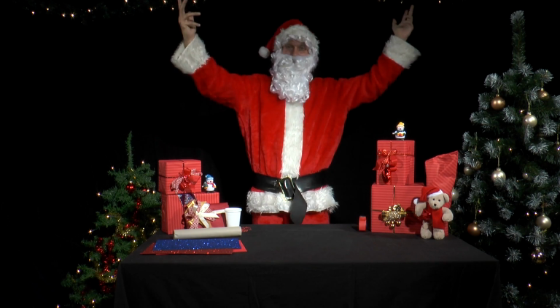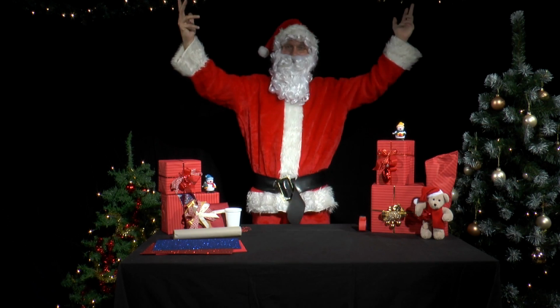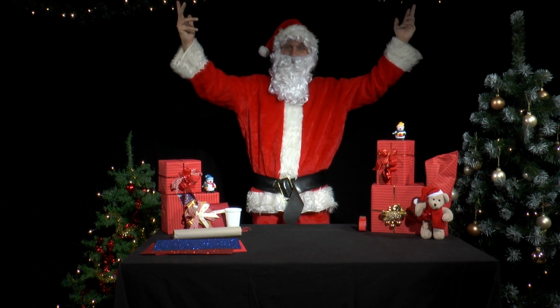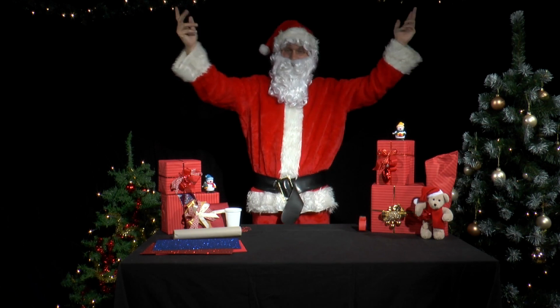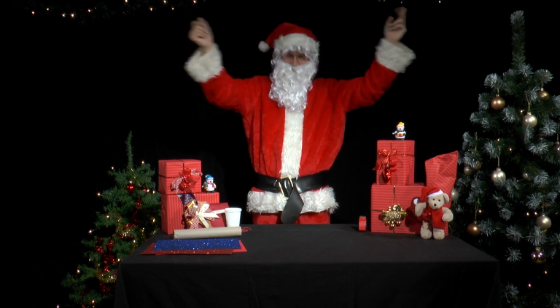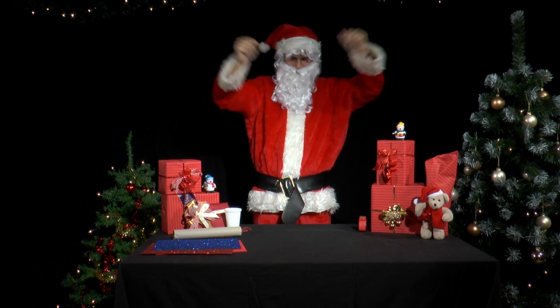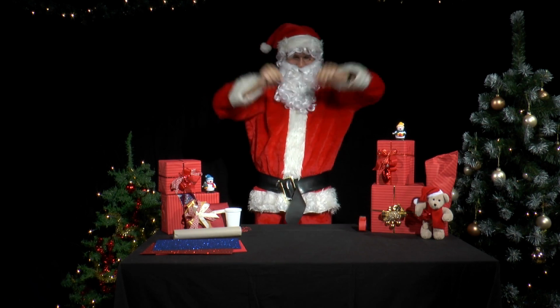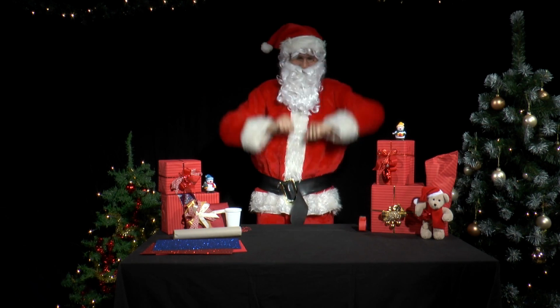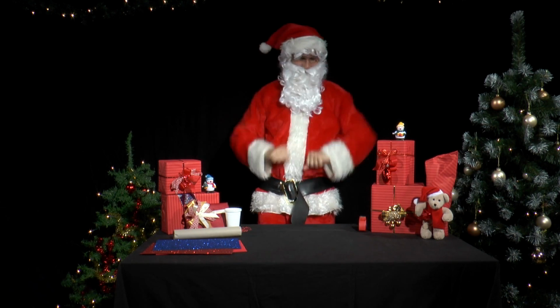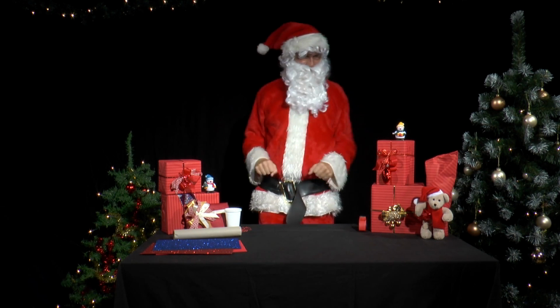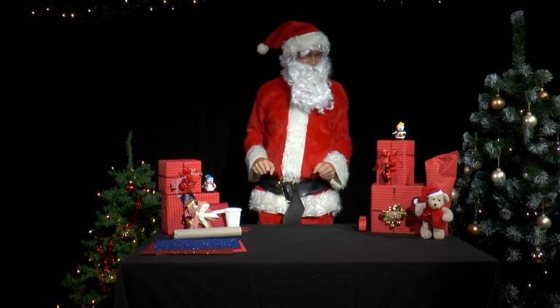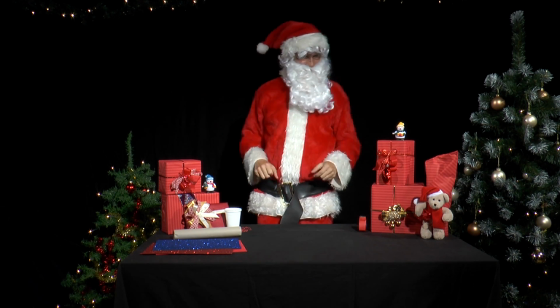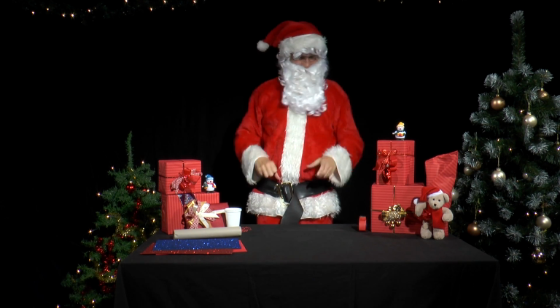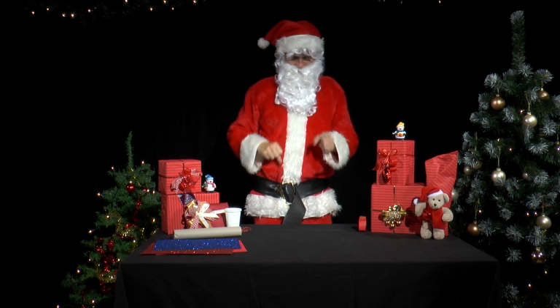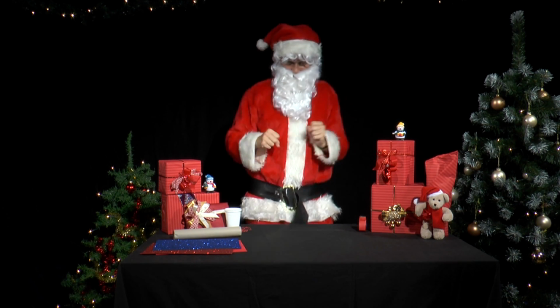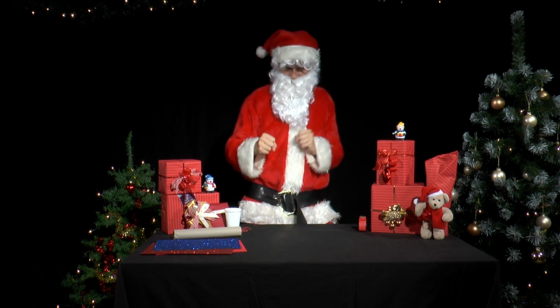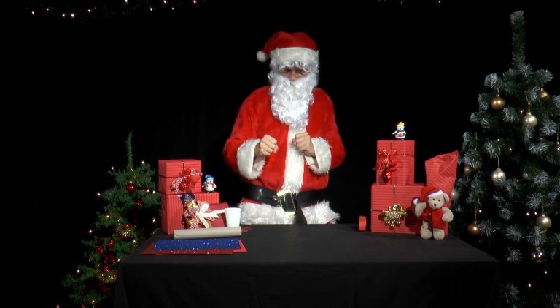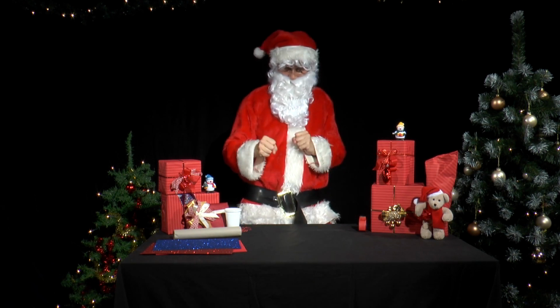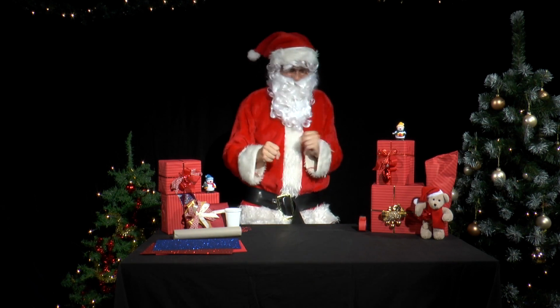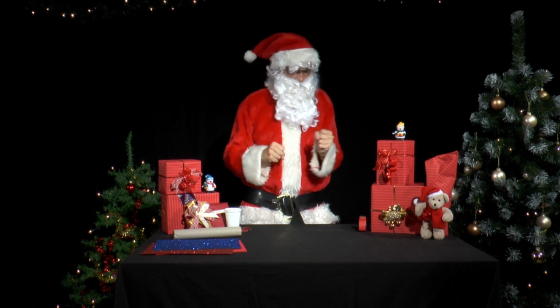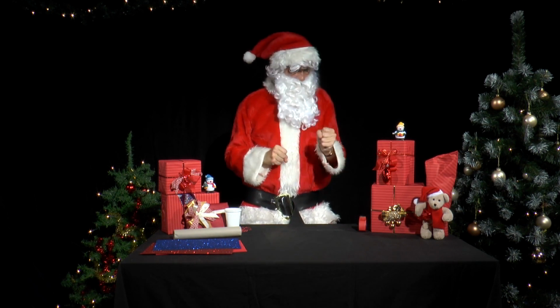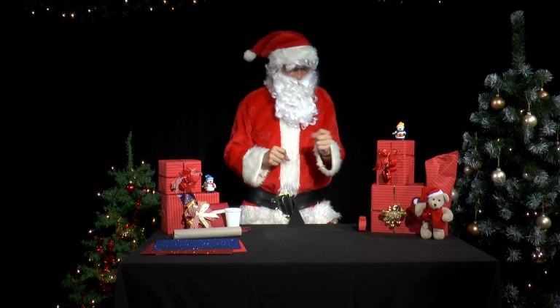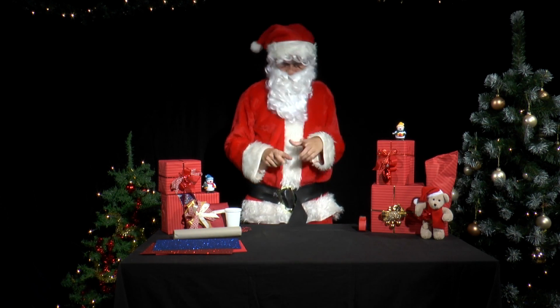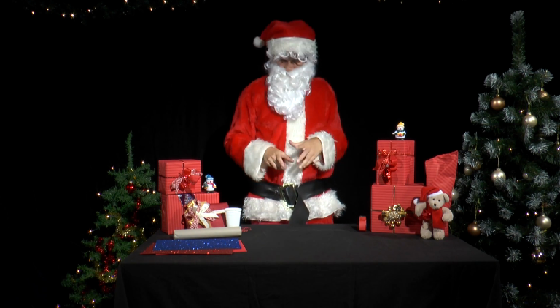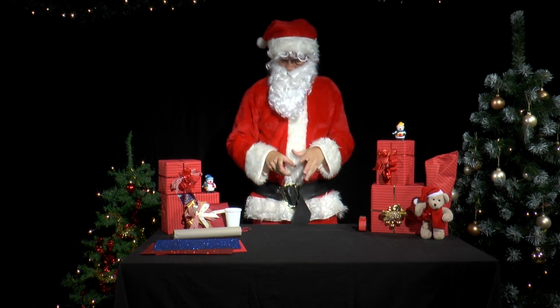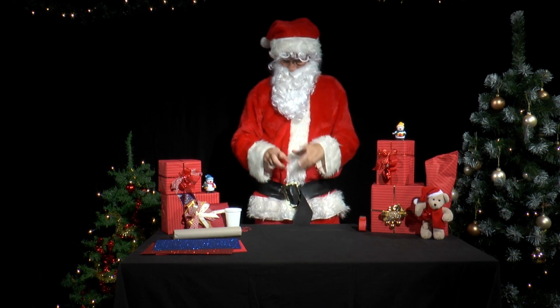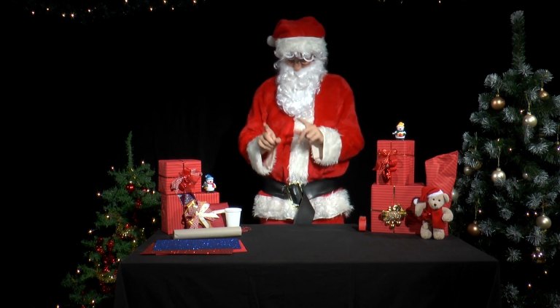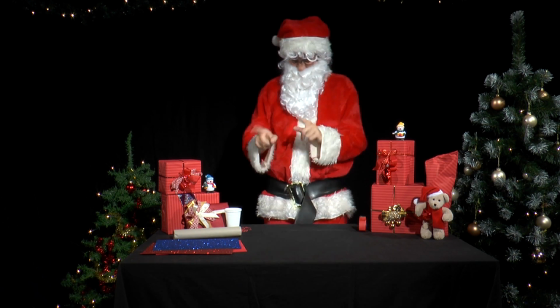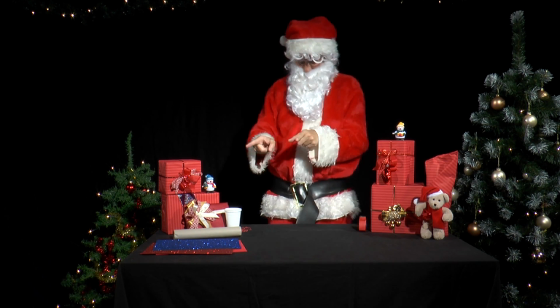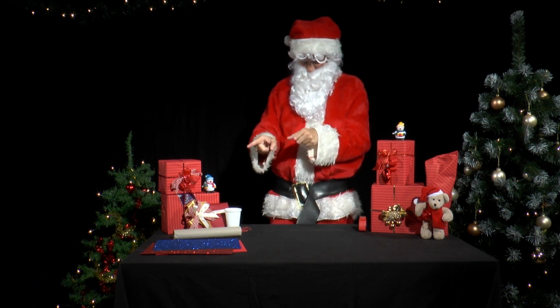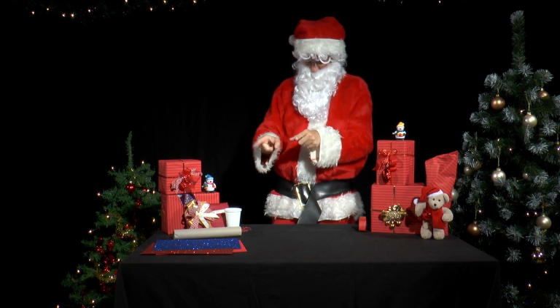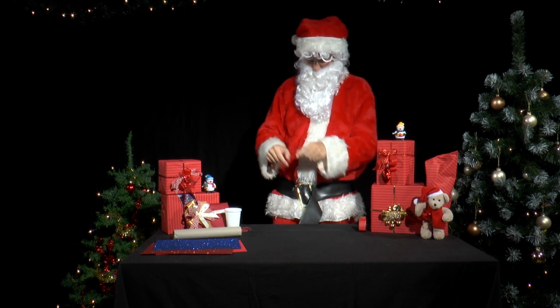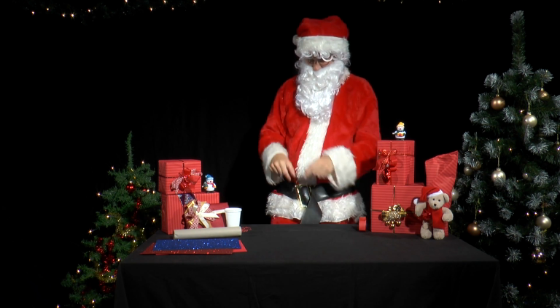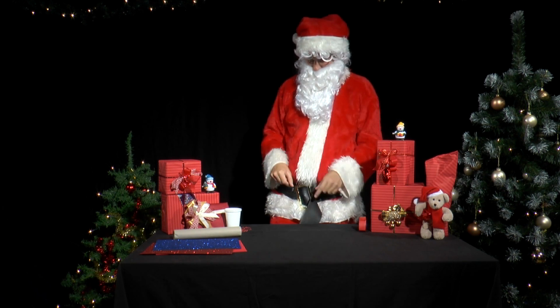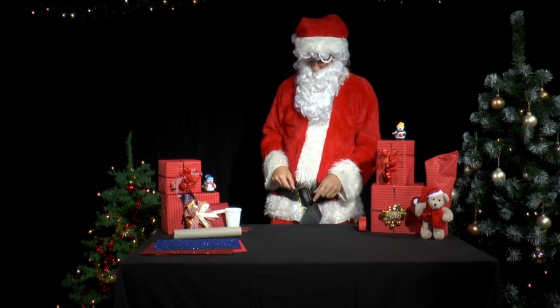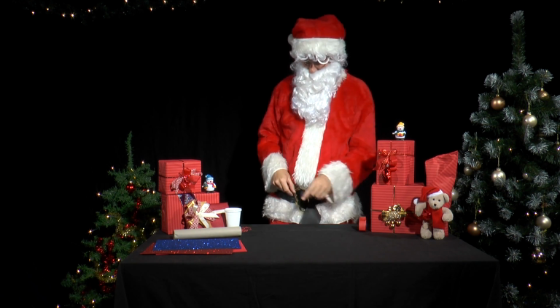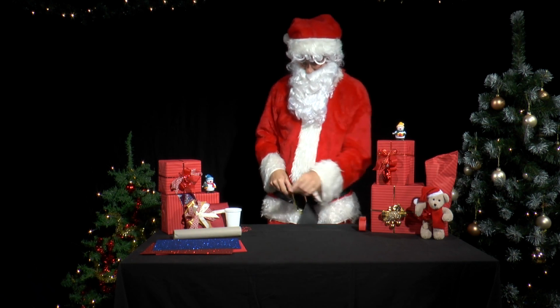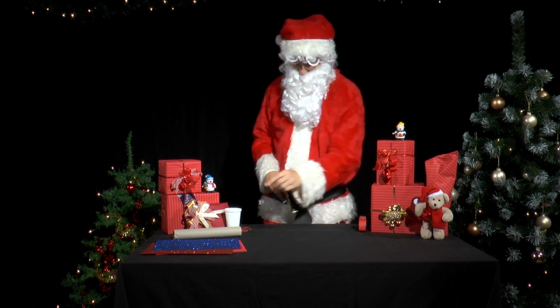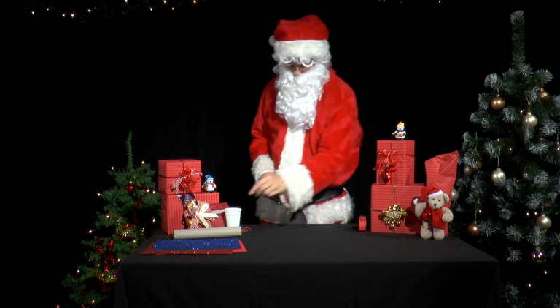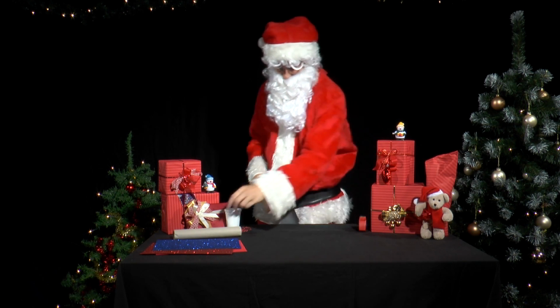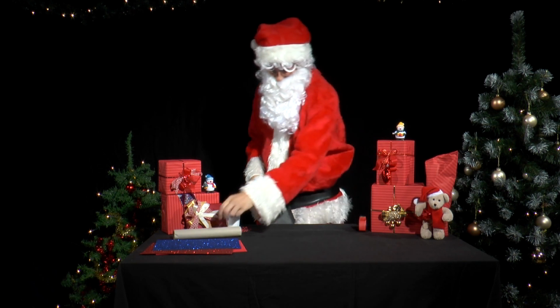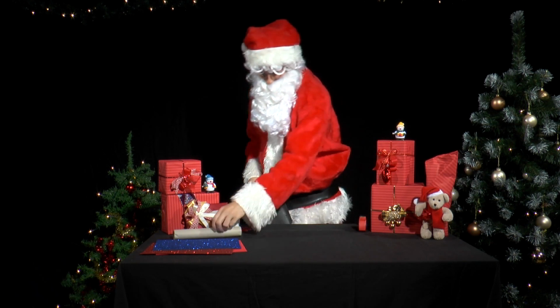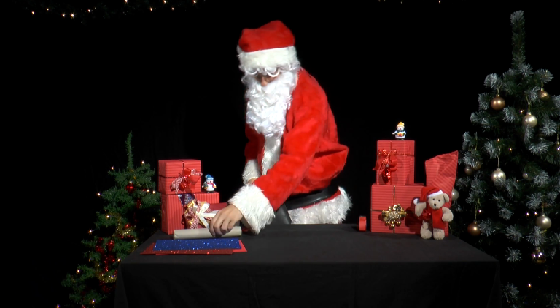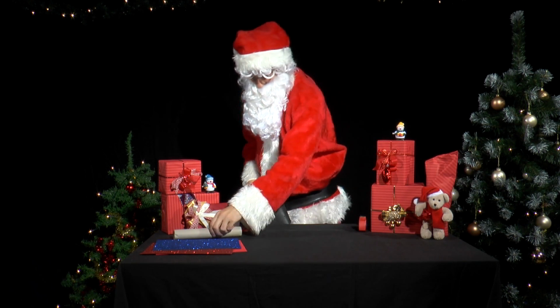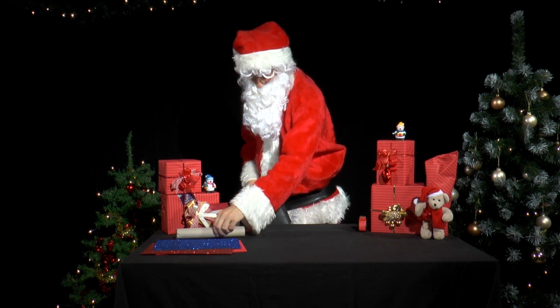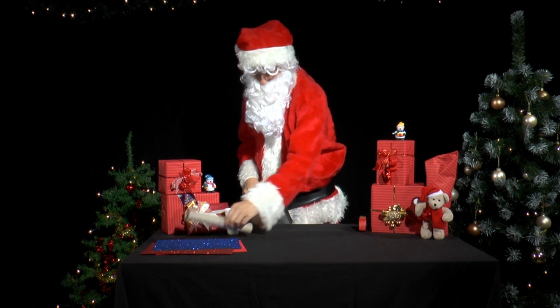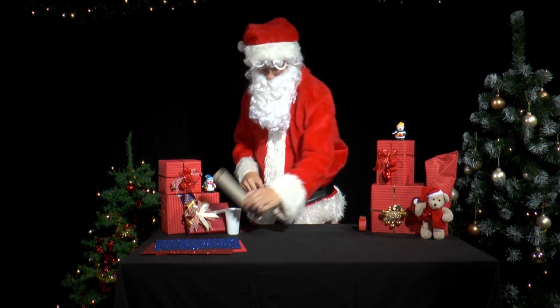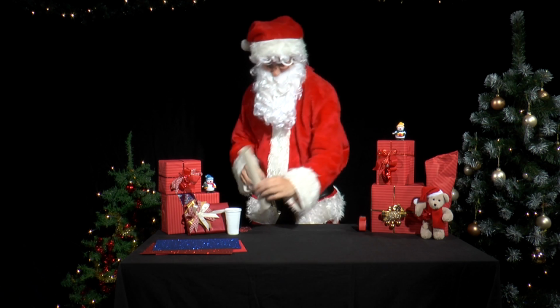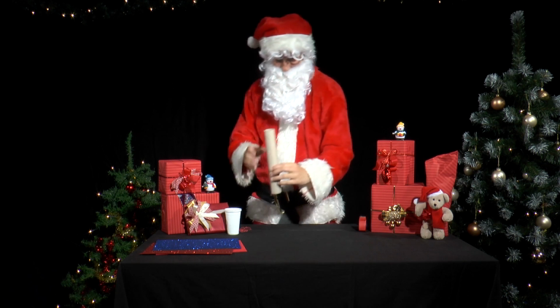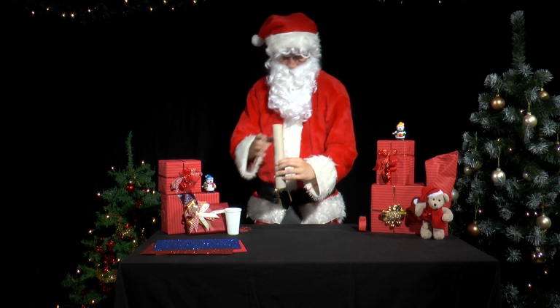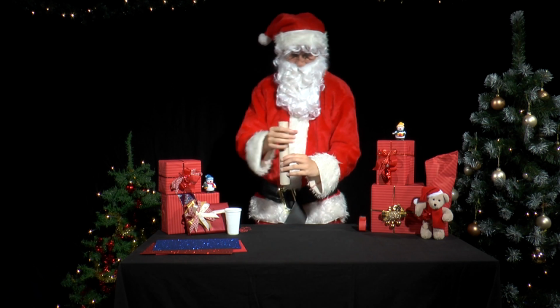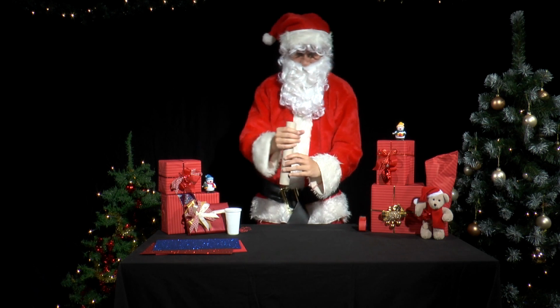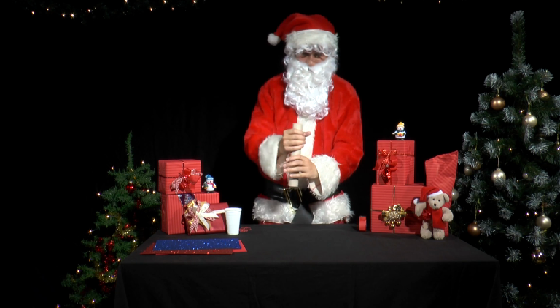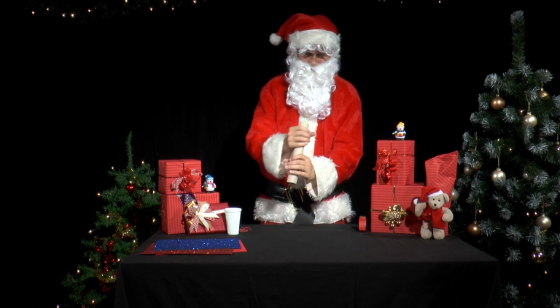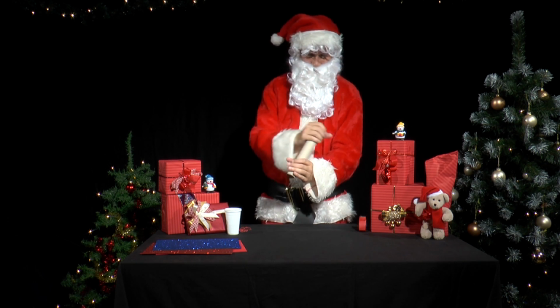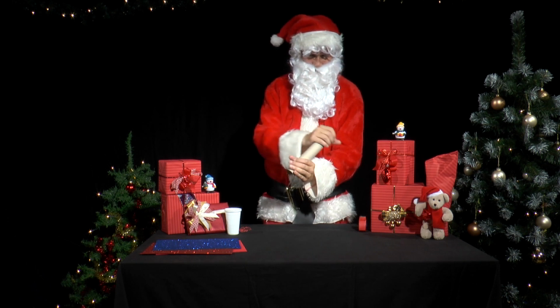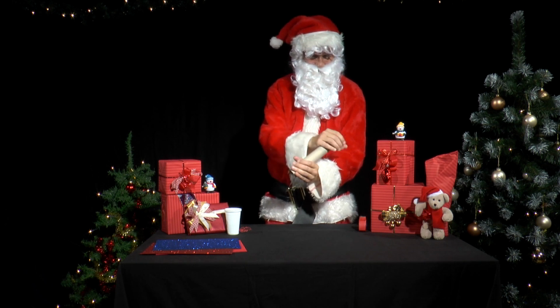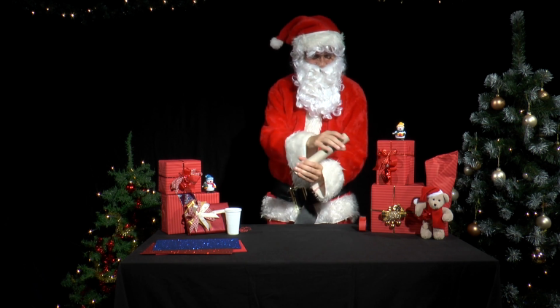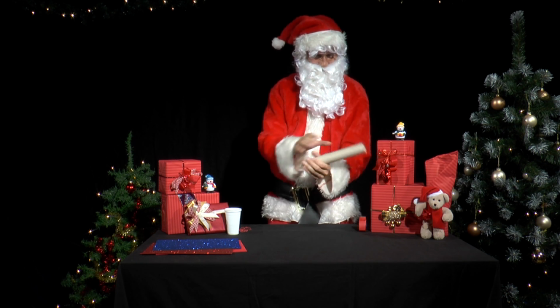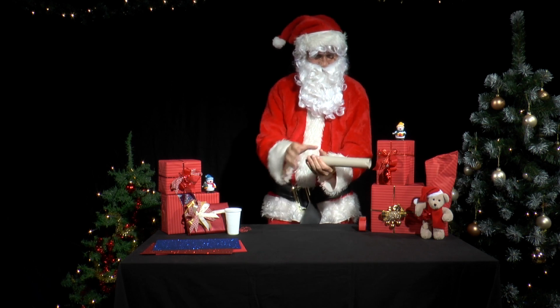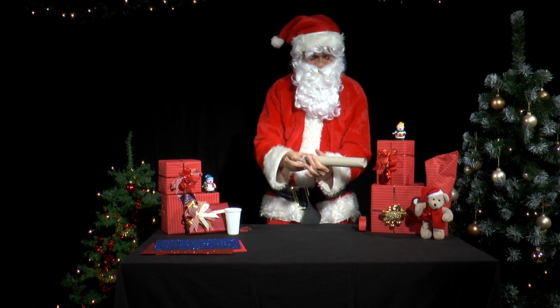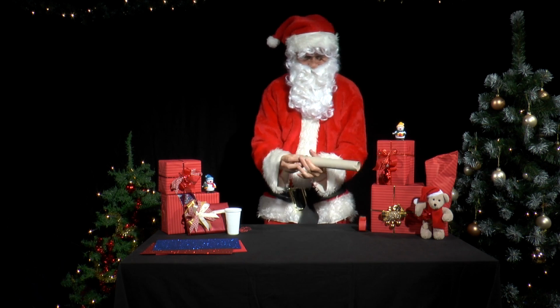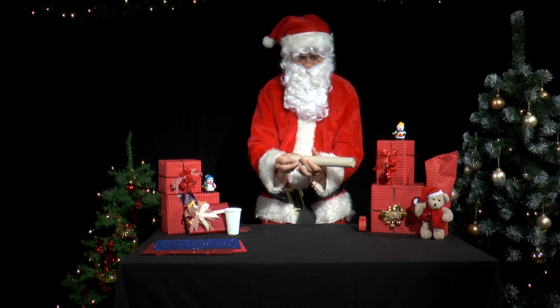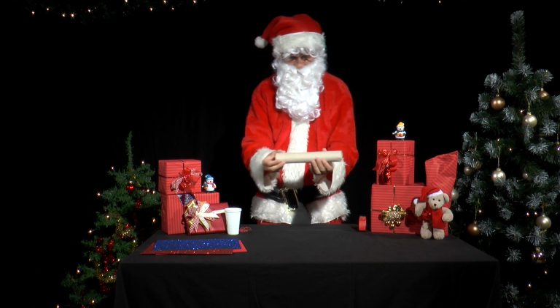Mr. Santa has used up the last of his kitchen roll and is now left with the cardboard tube in the middle. What could he use it for?